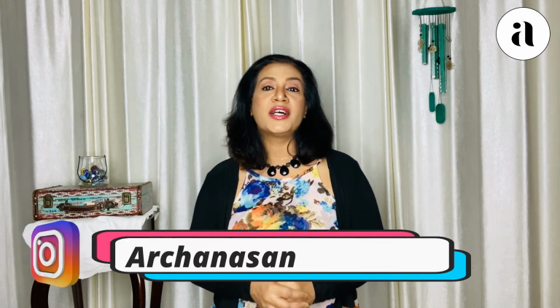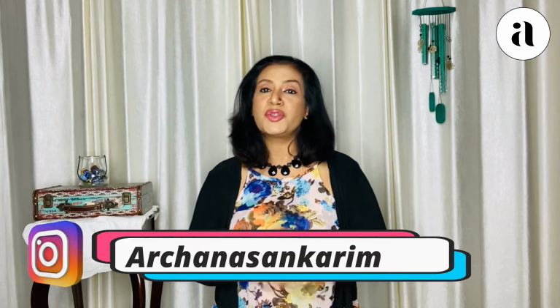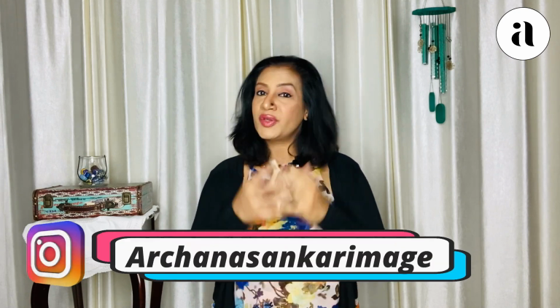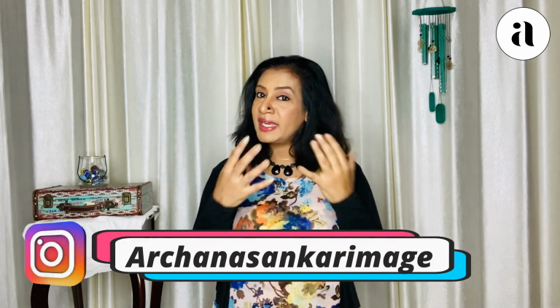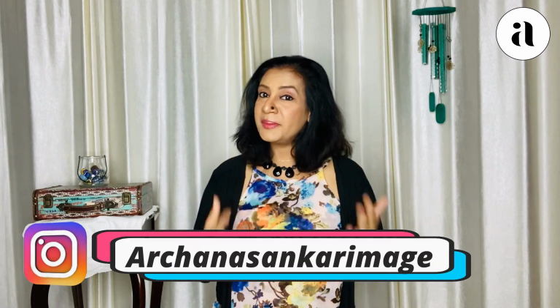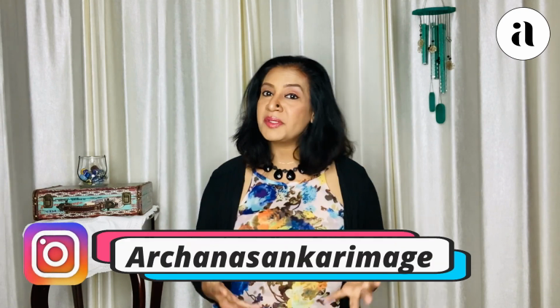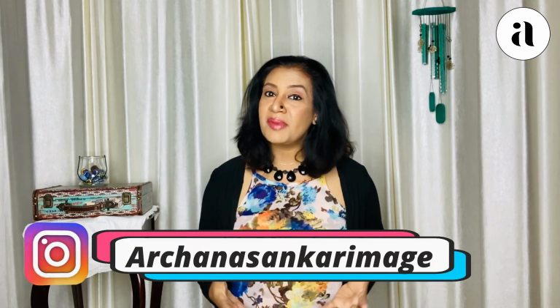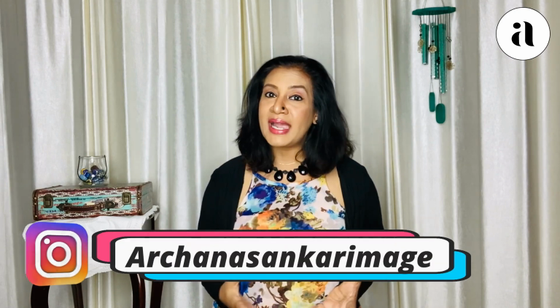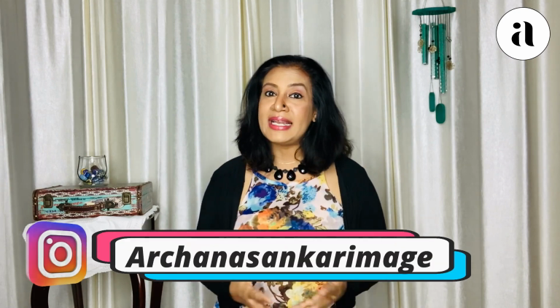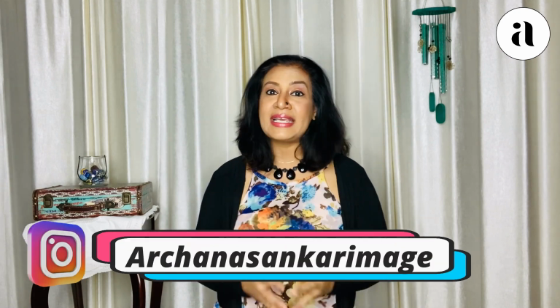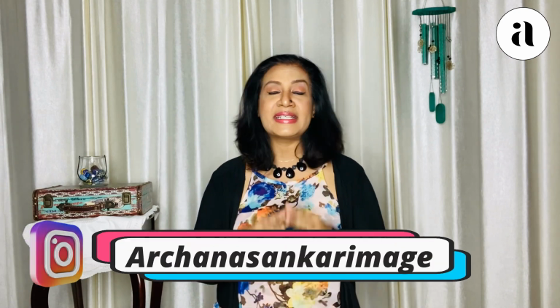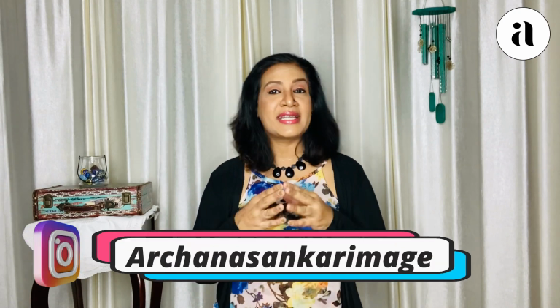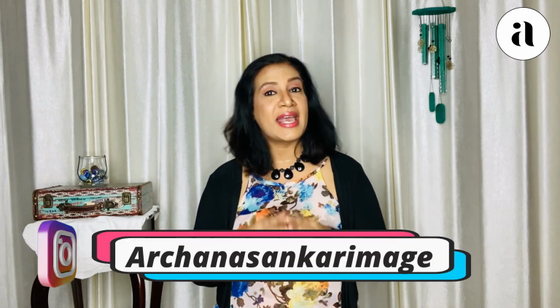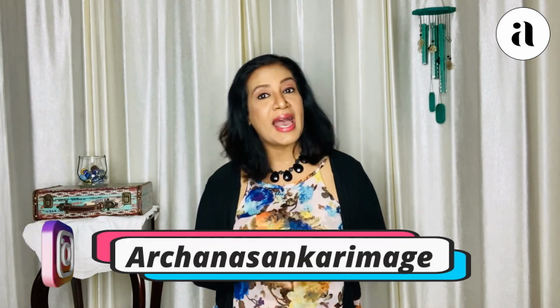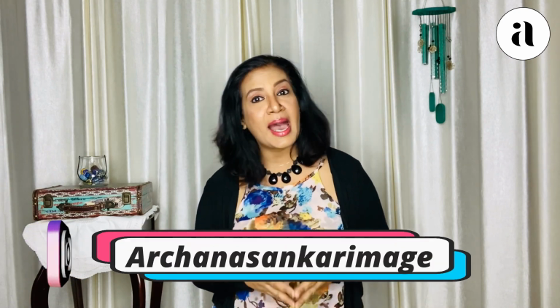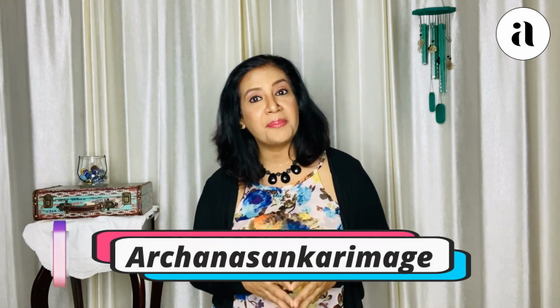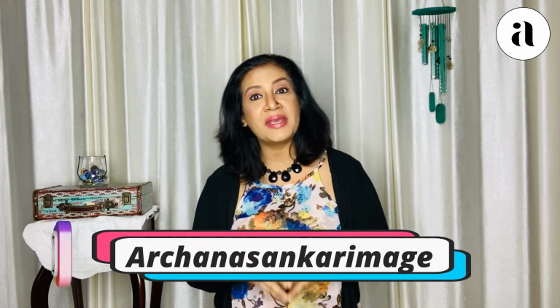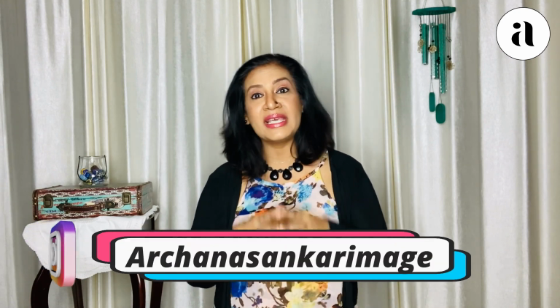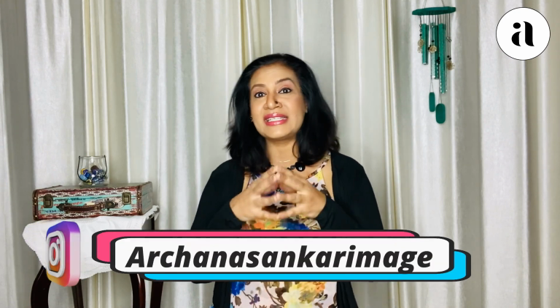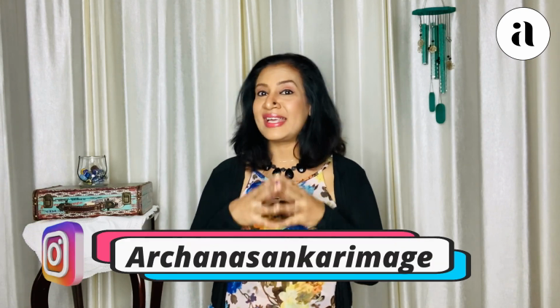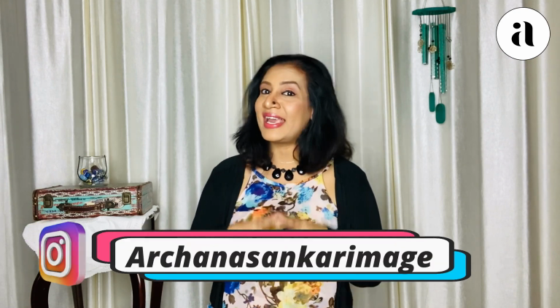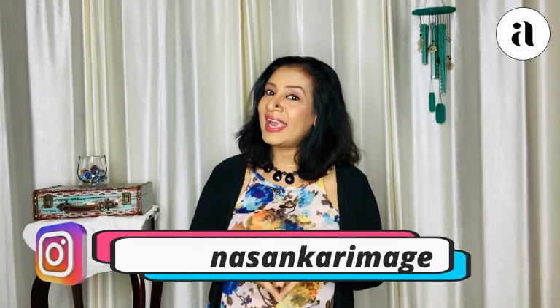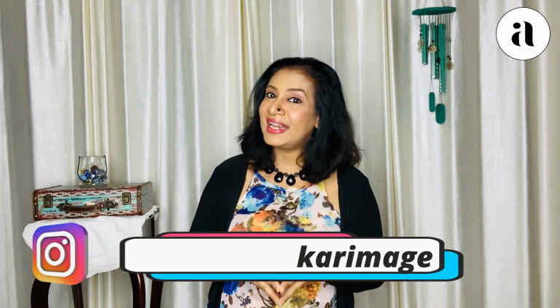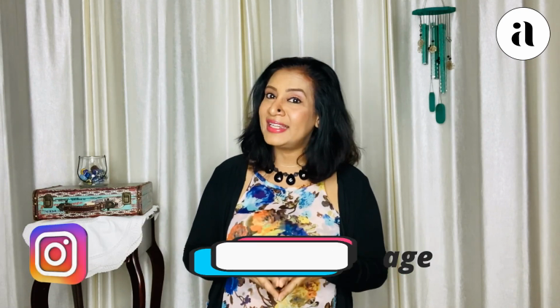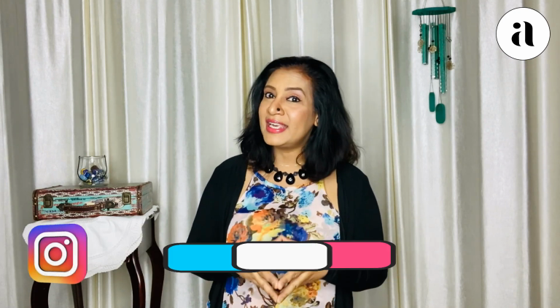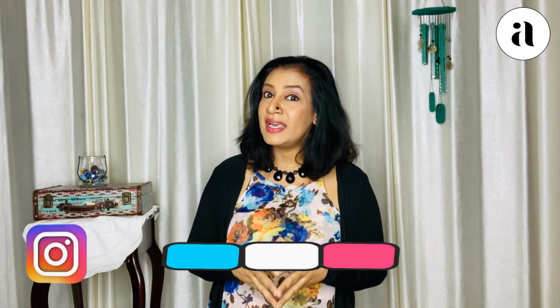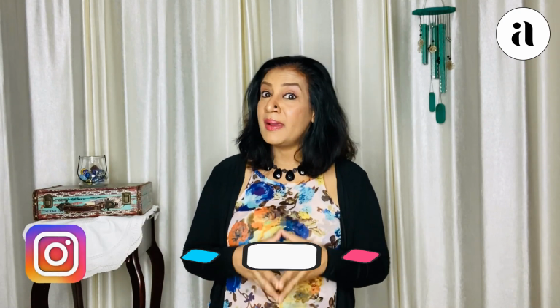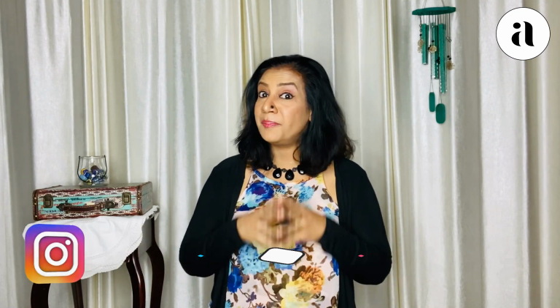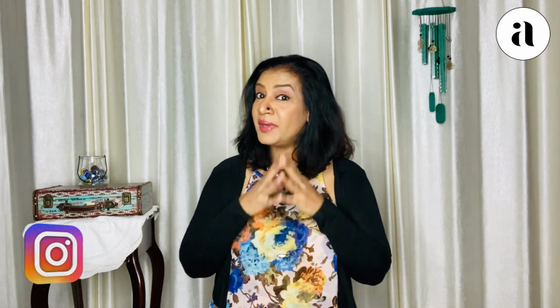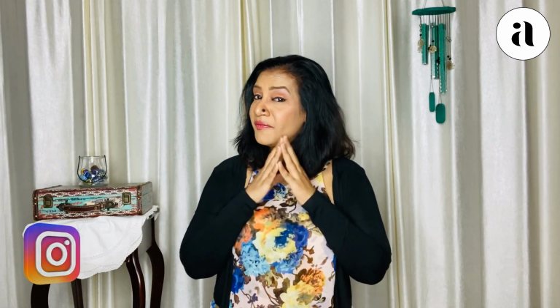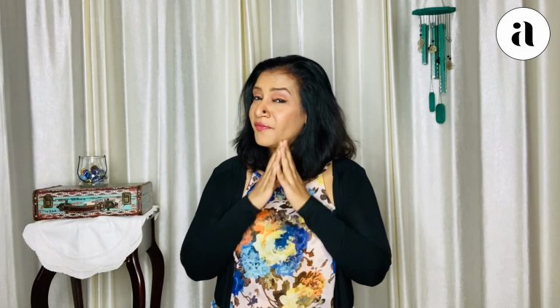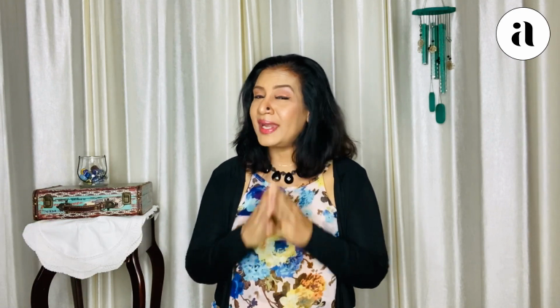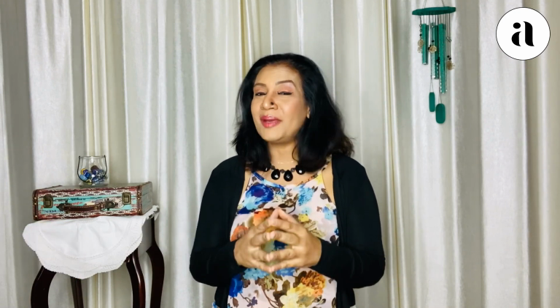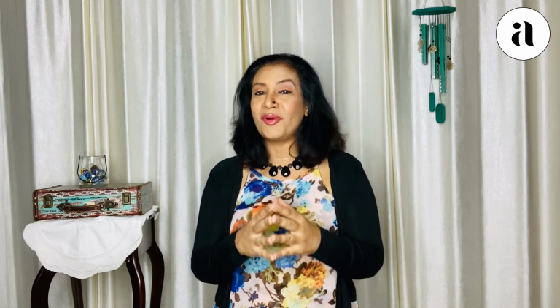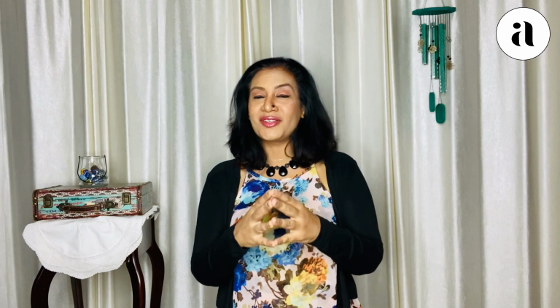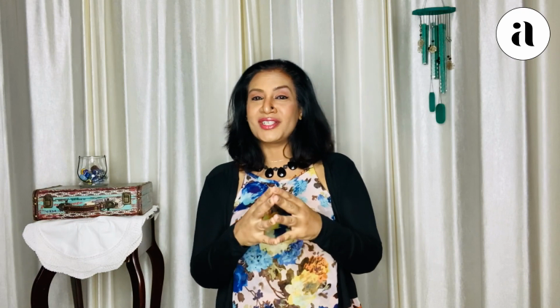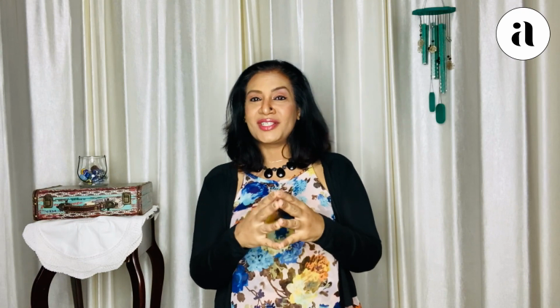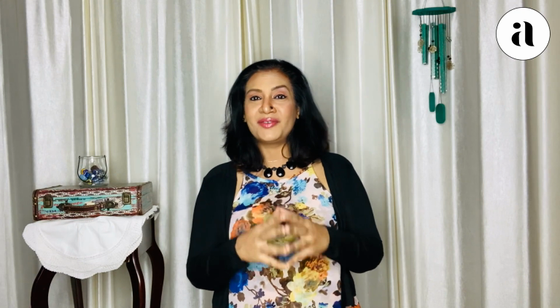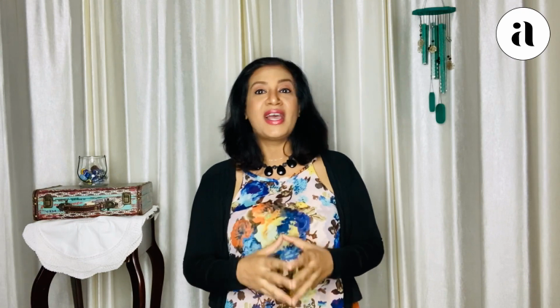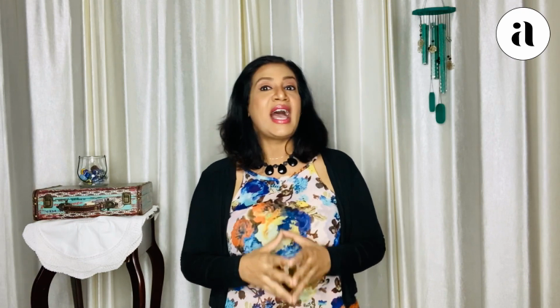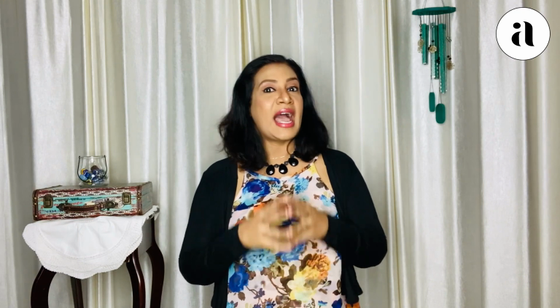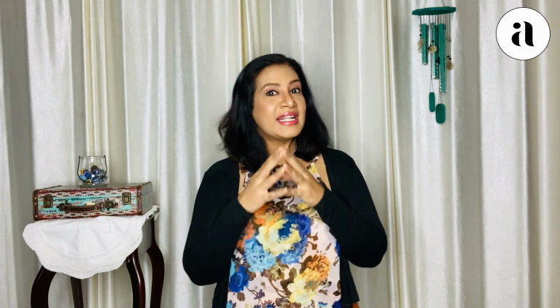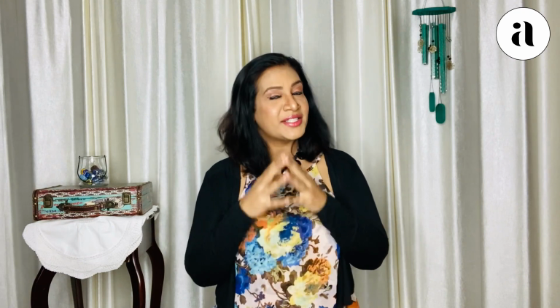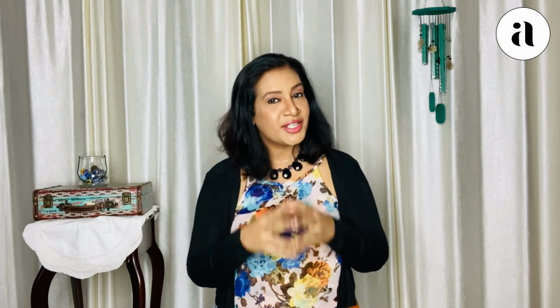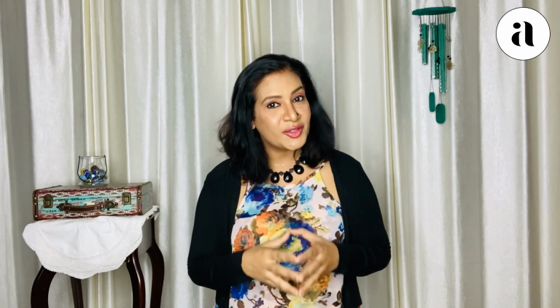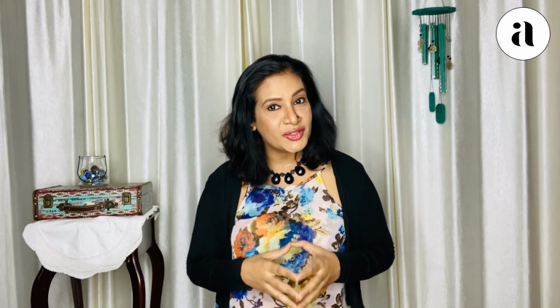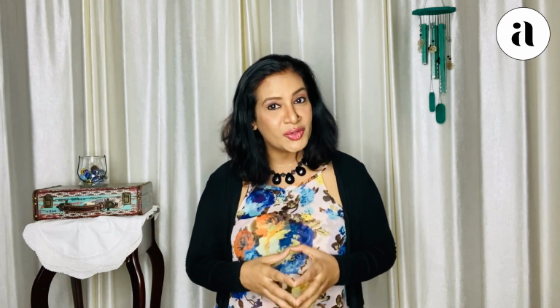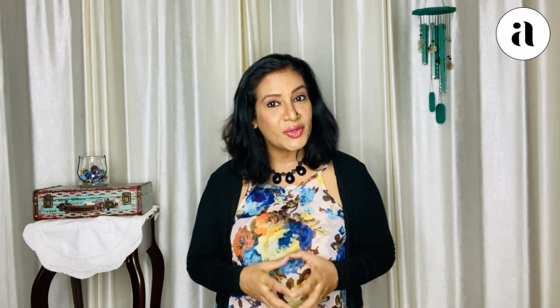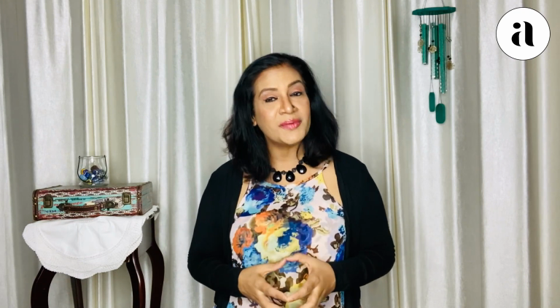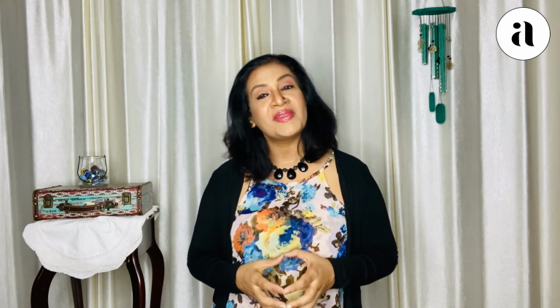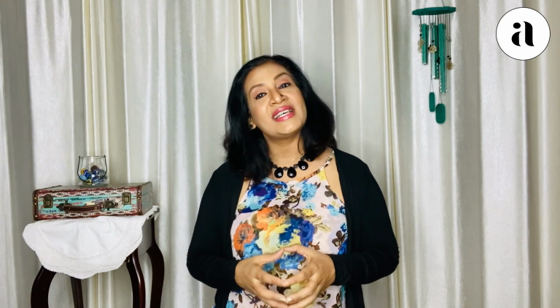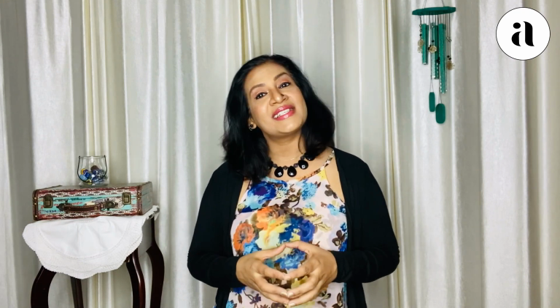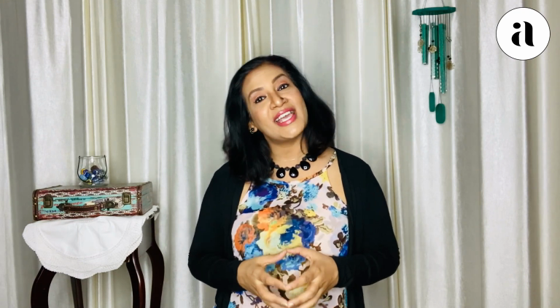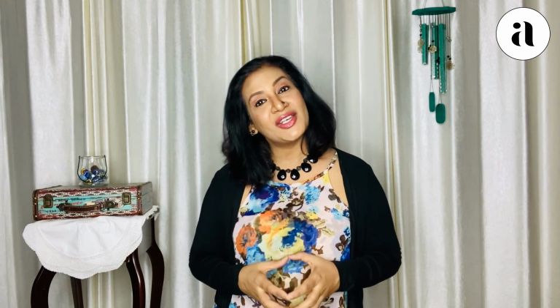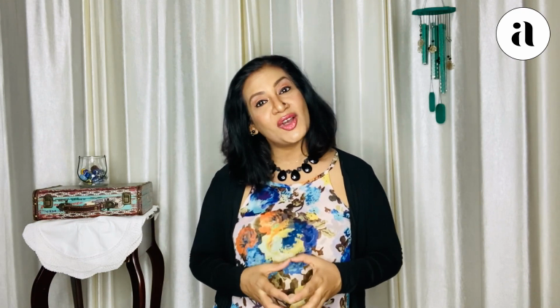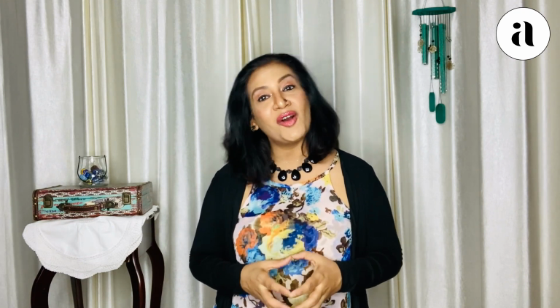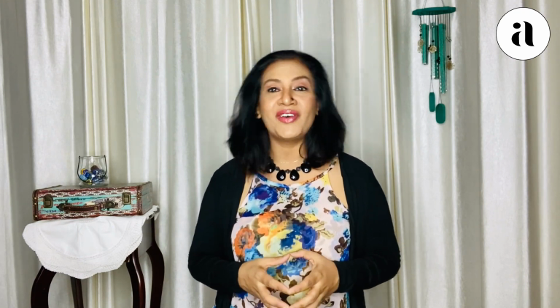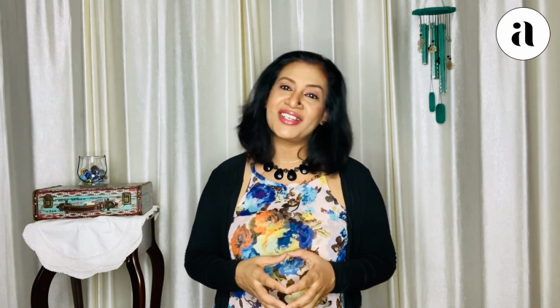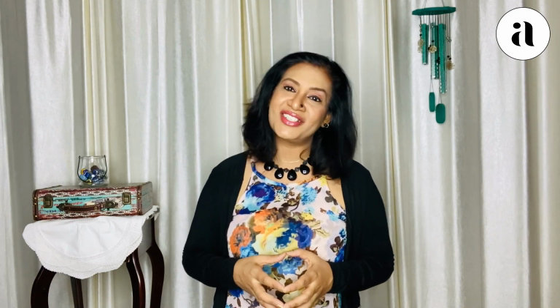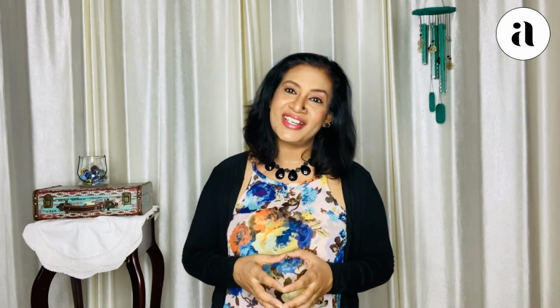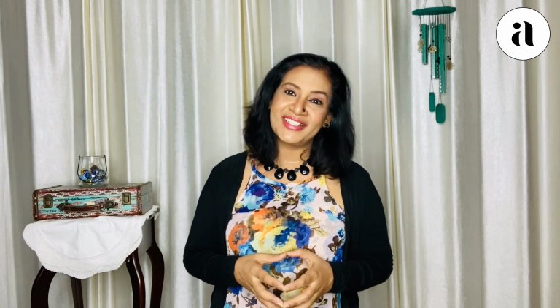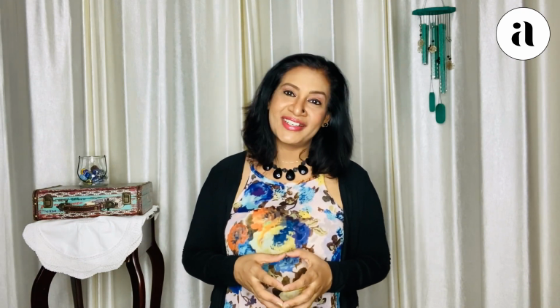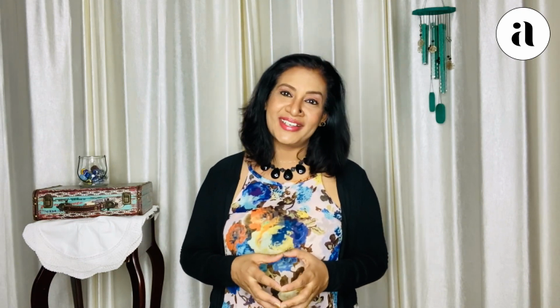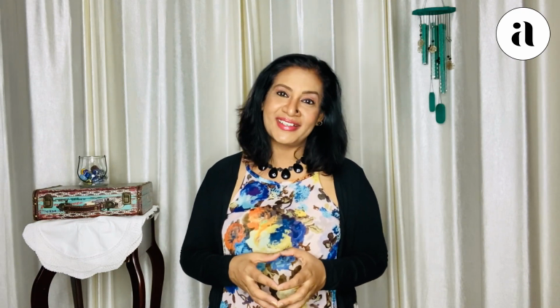So keep smiling, stay happy, stay healthy, be very positive. I will see you soon. Signing off, Arjuna Shankar.